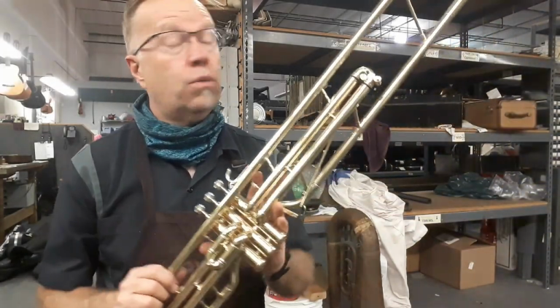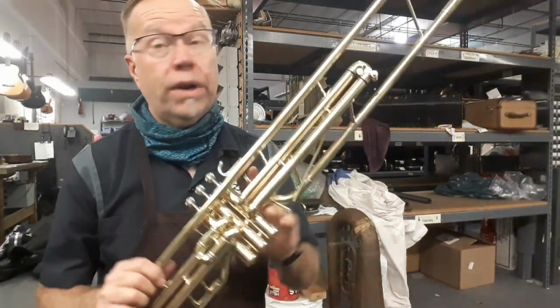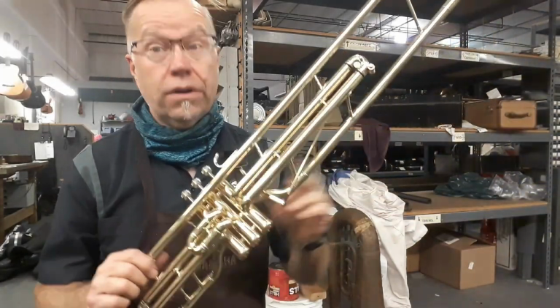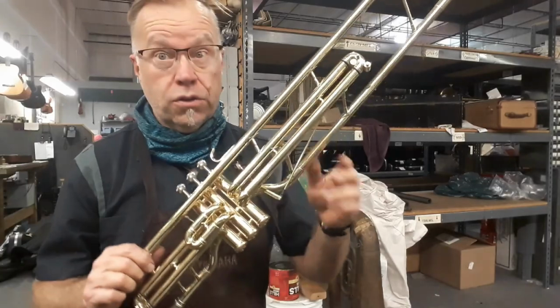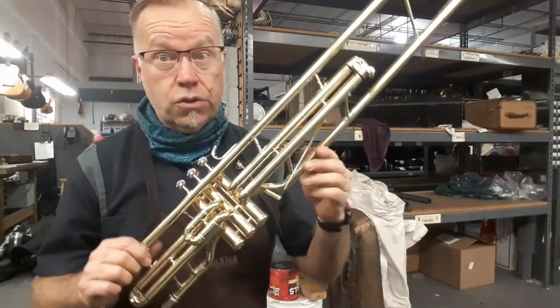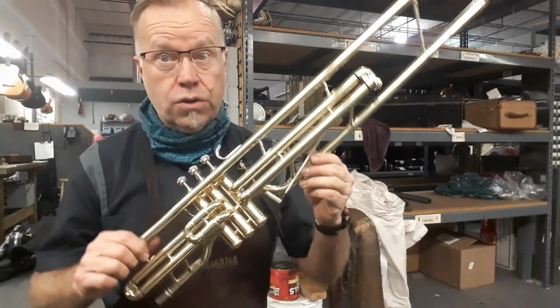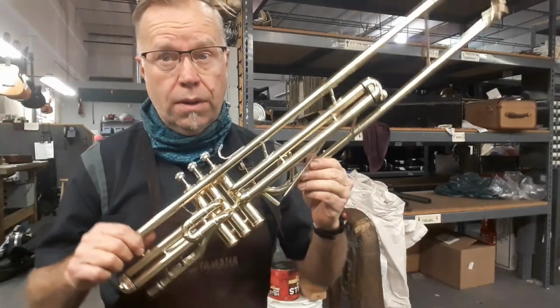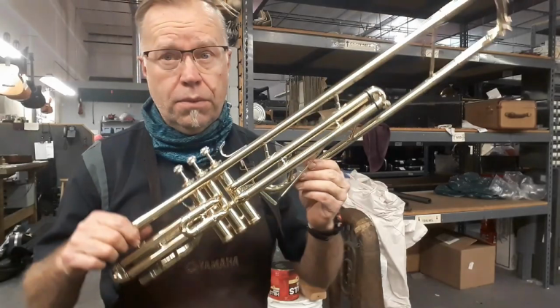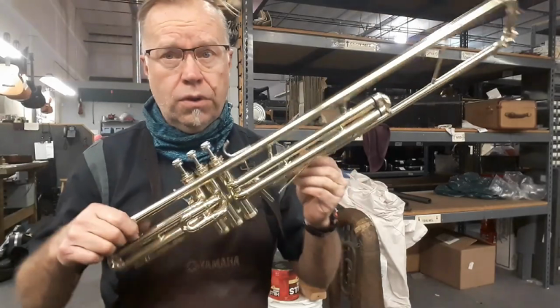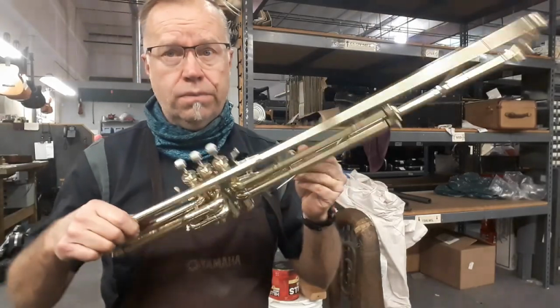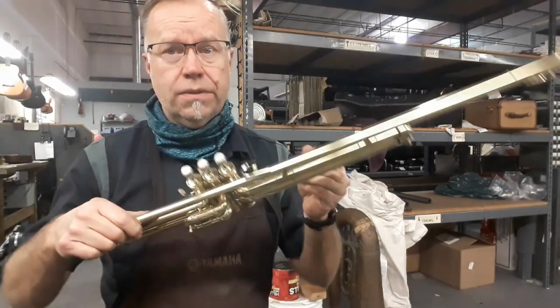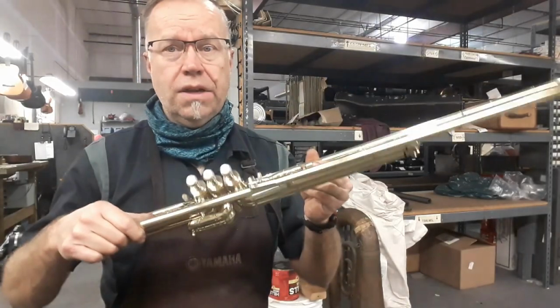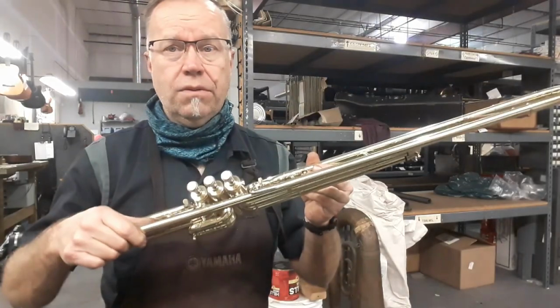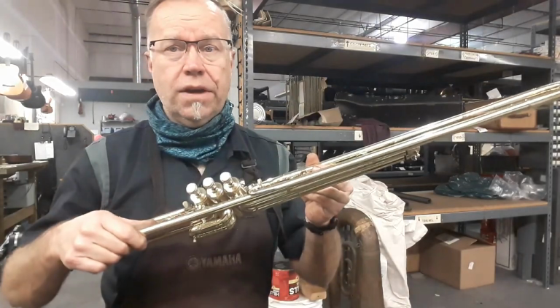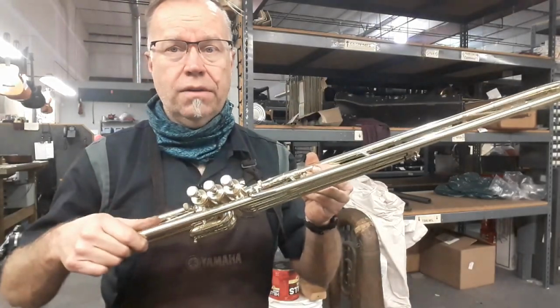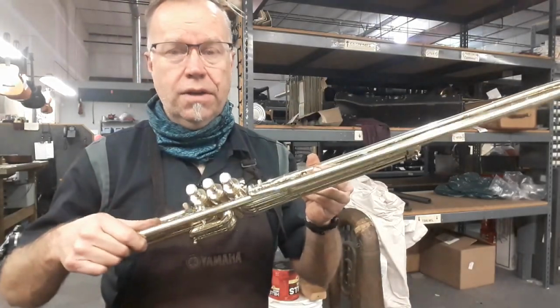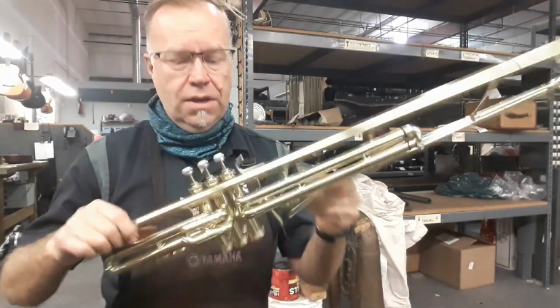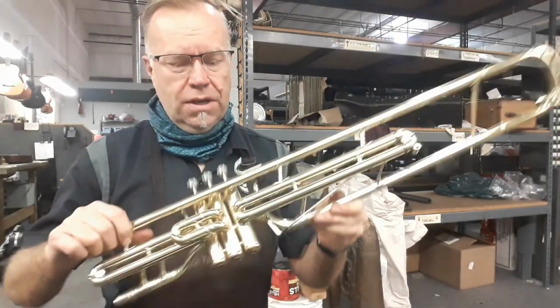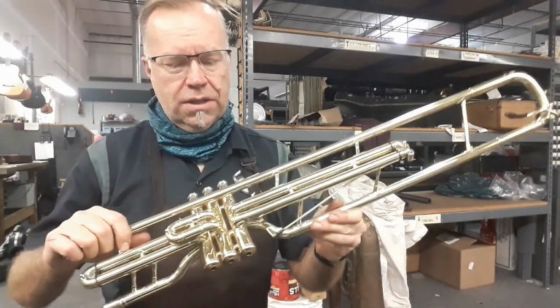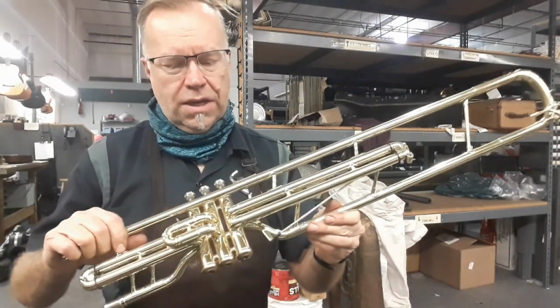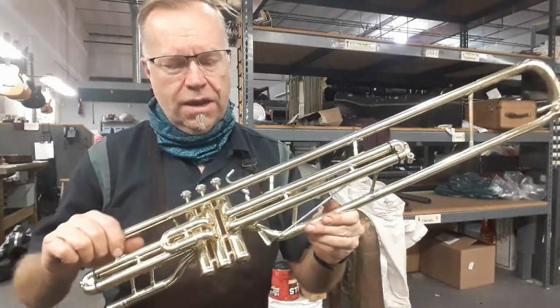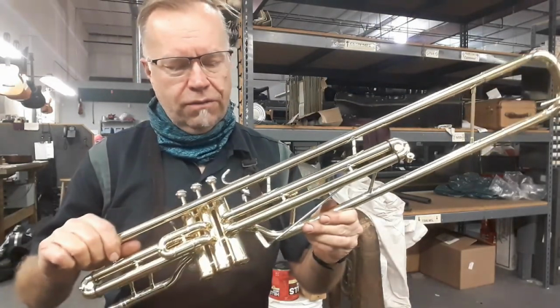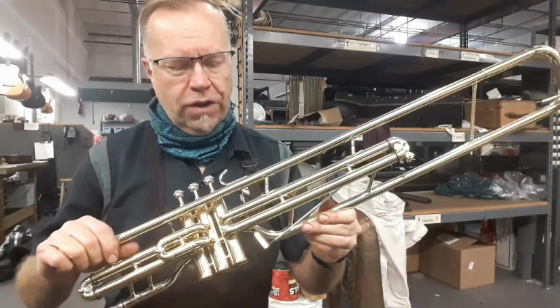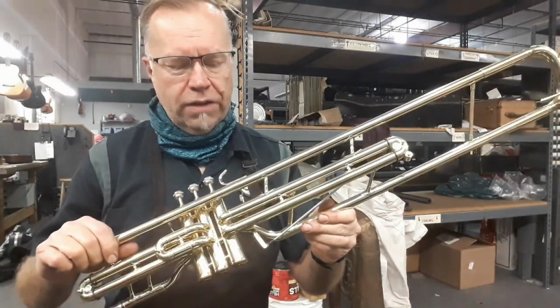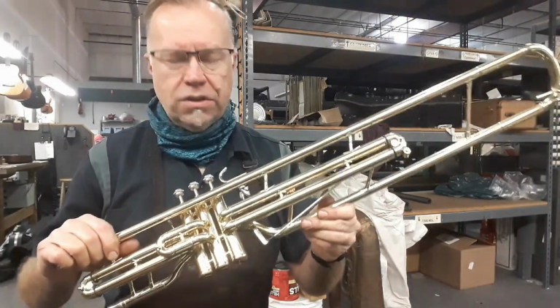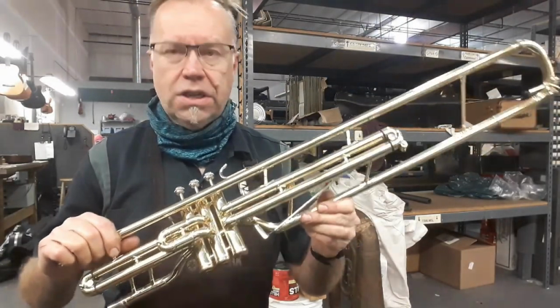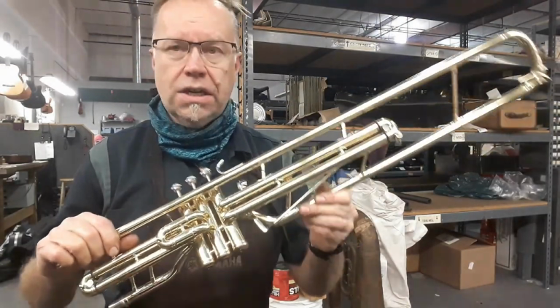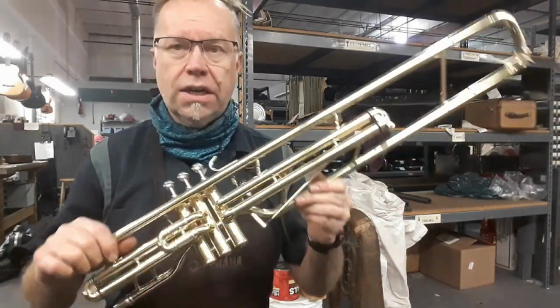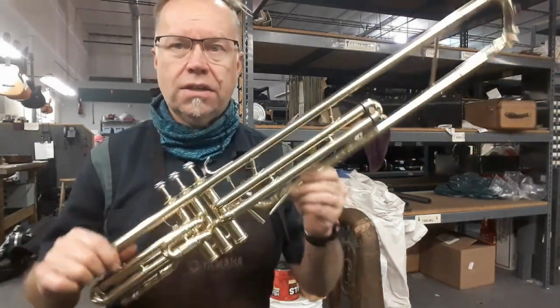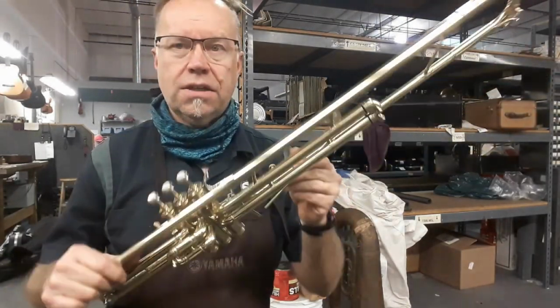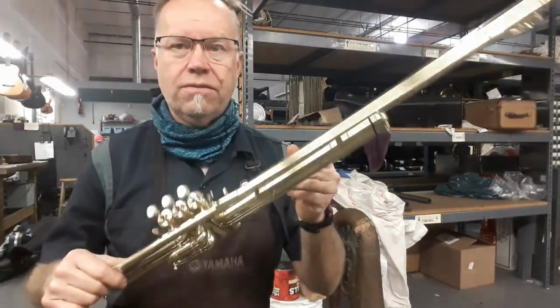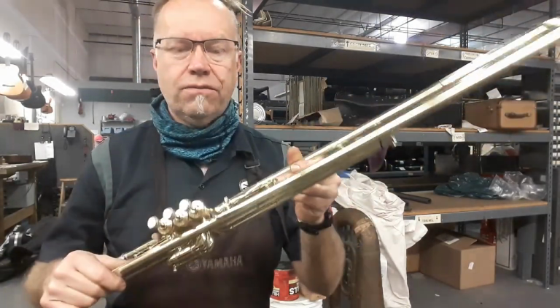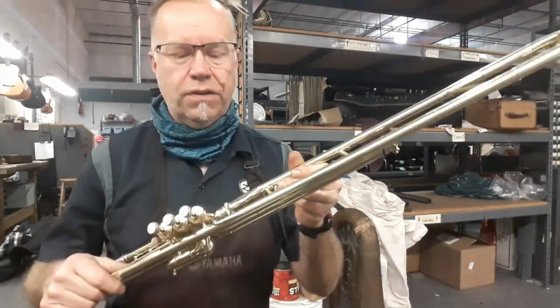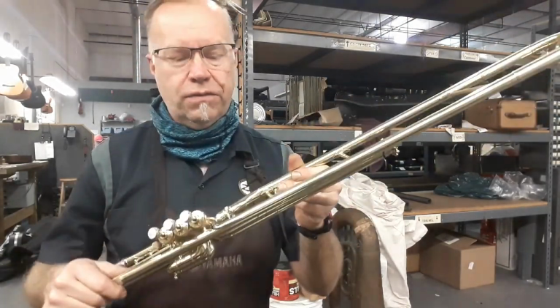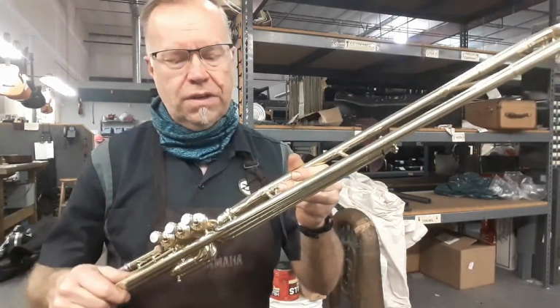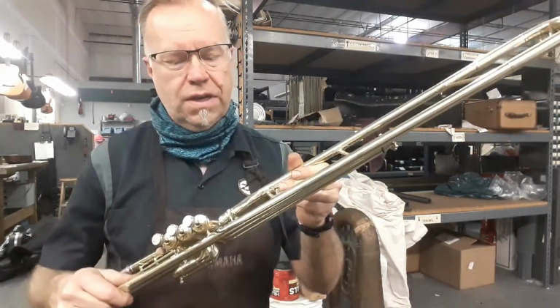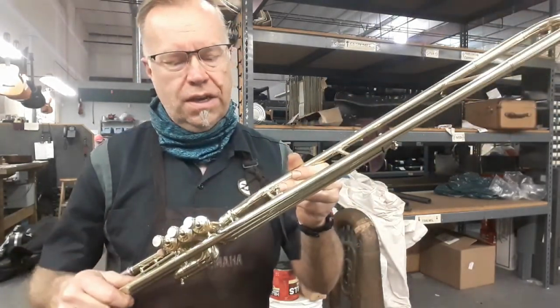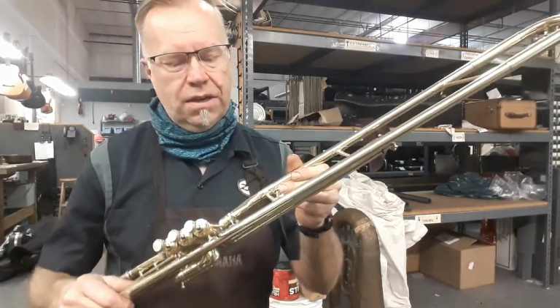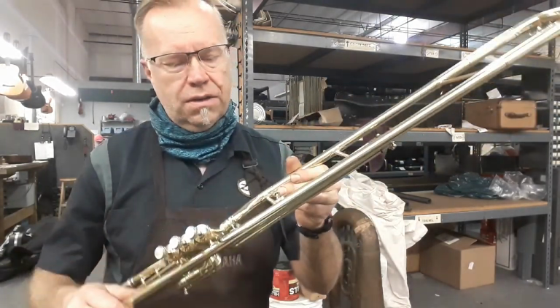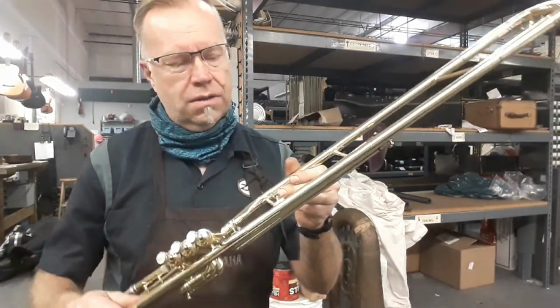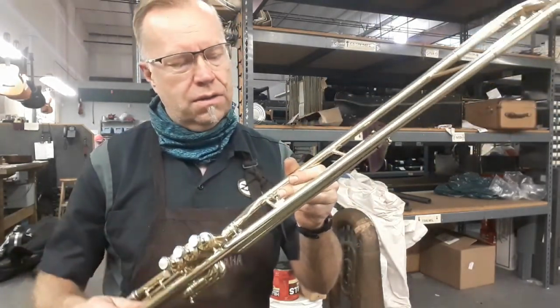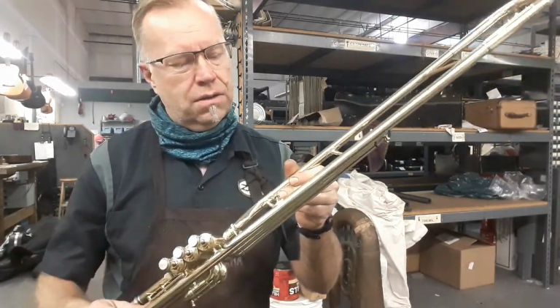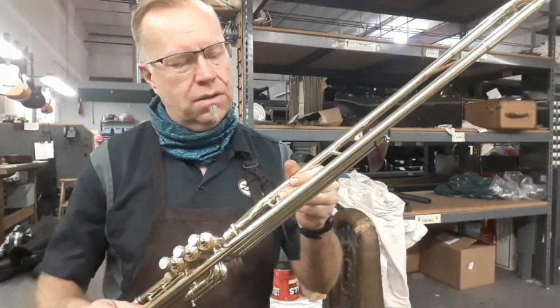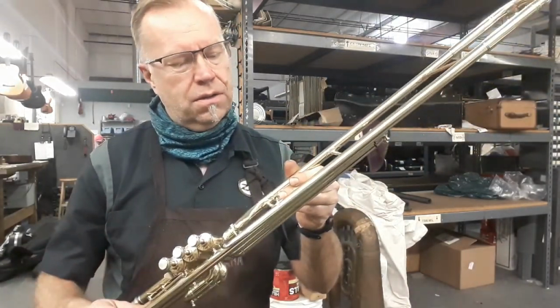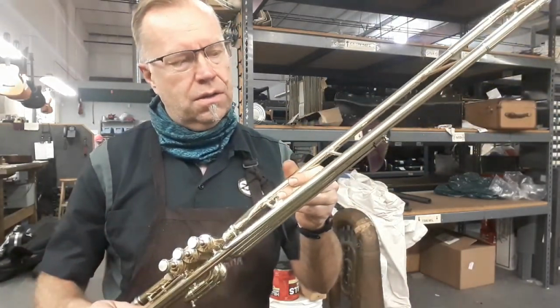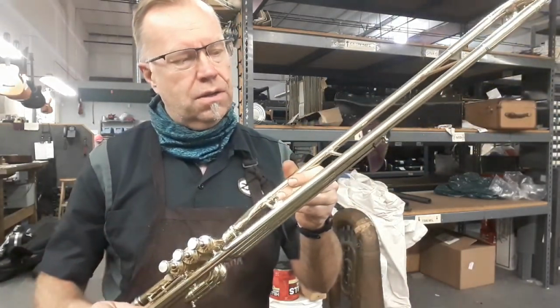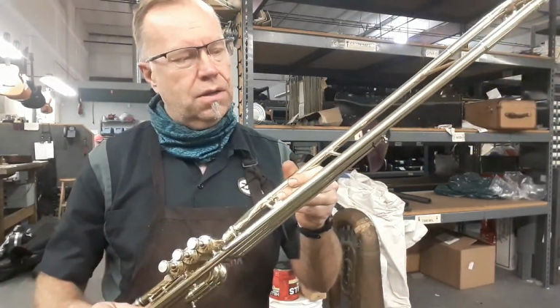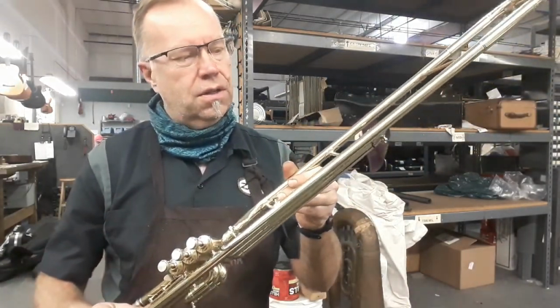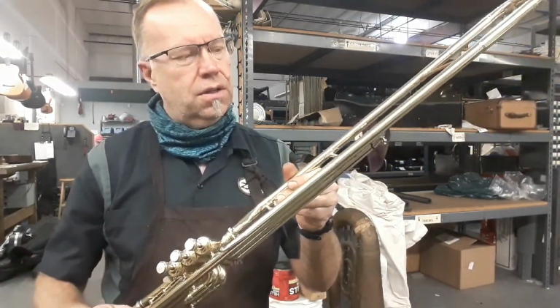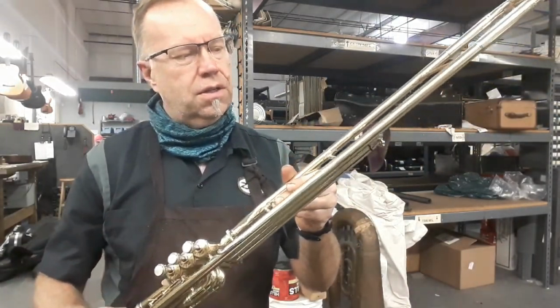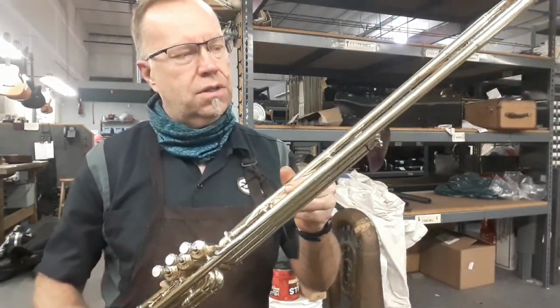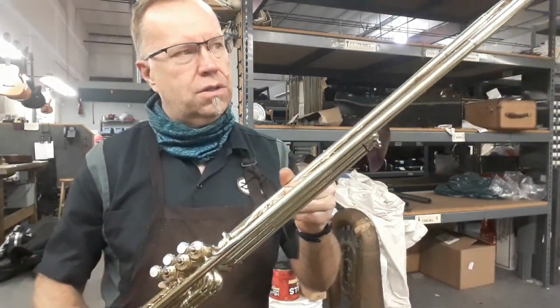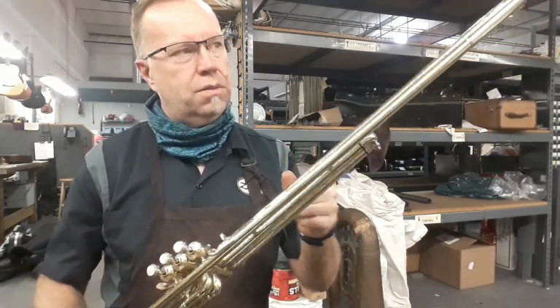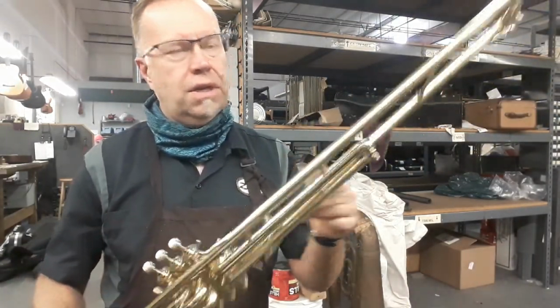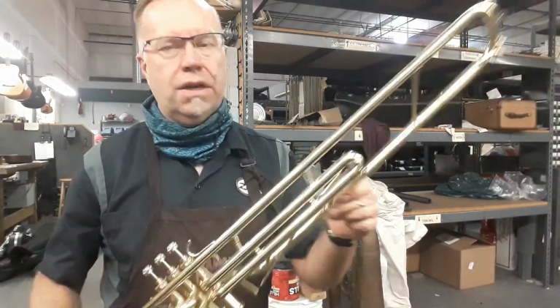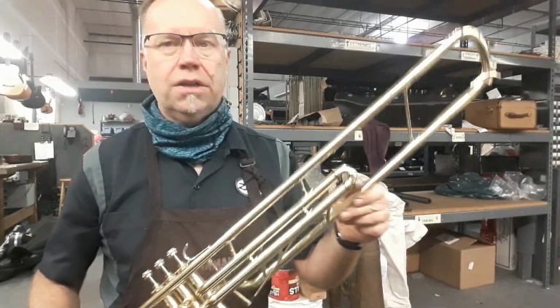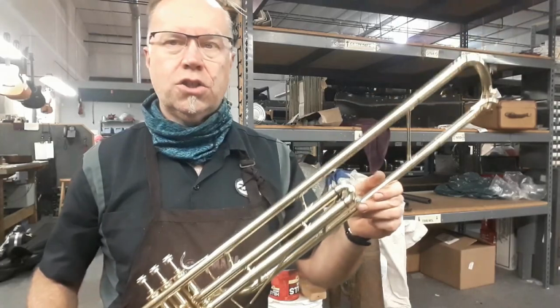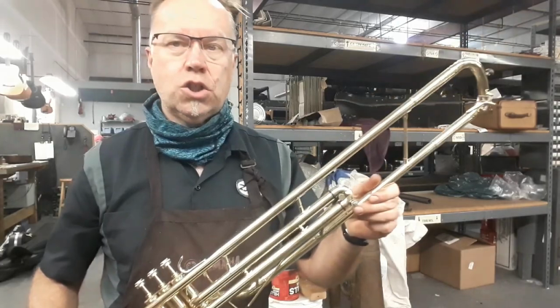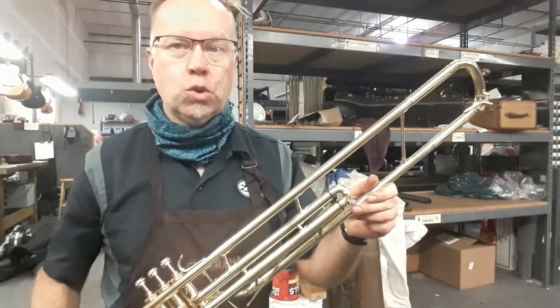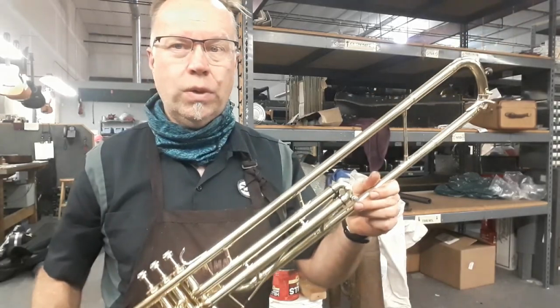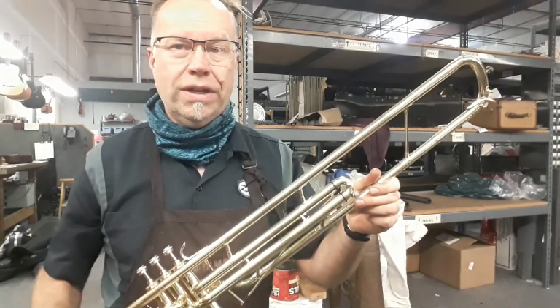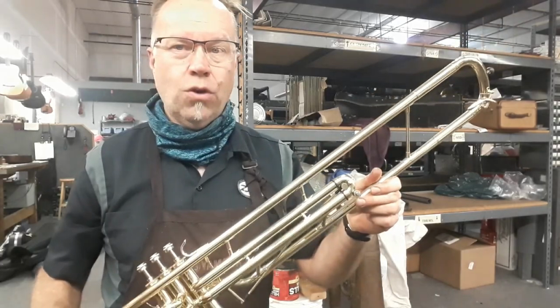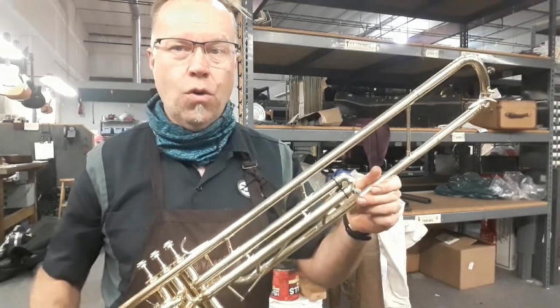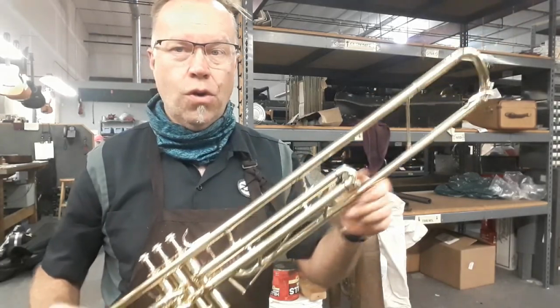Anyway, the Con 5G 1958 — should be a nice sweet horn.